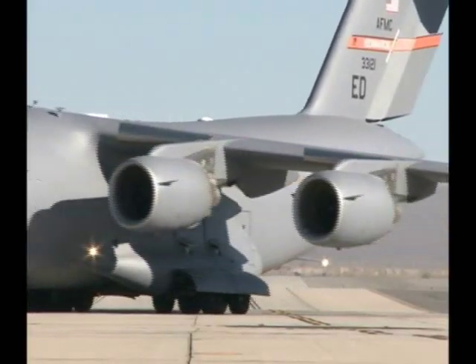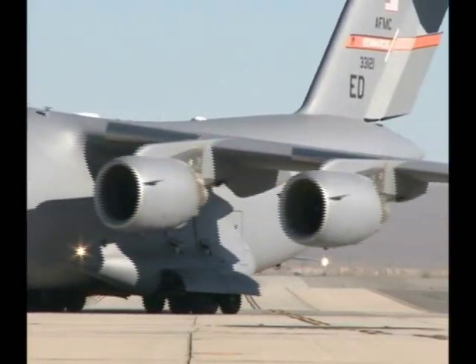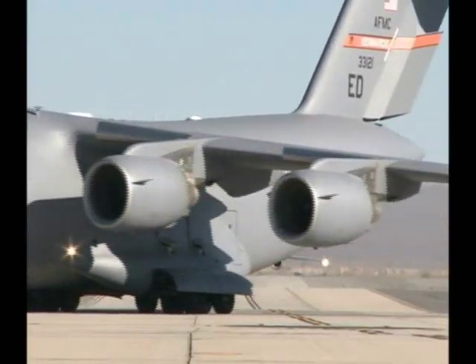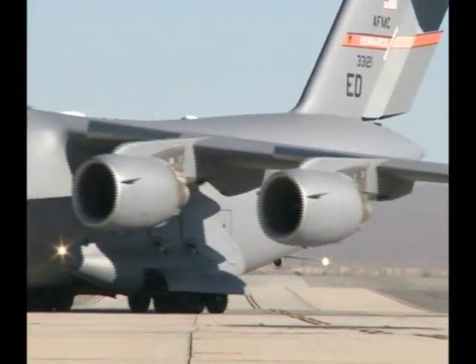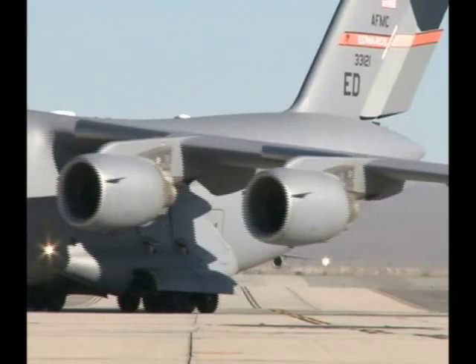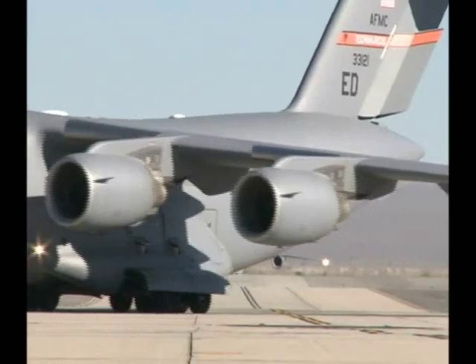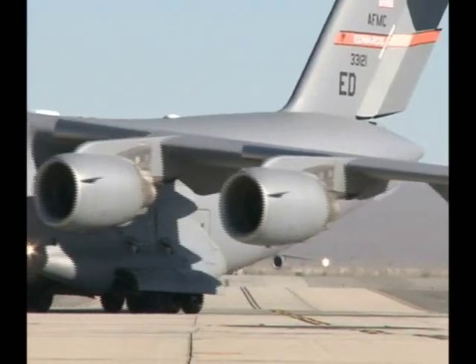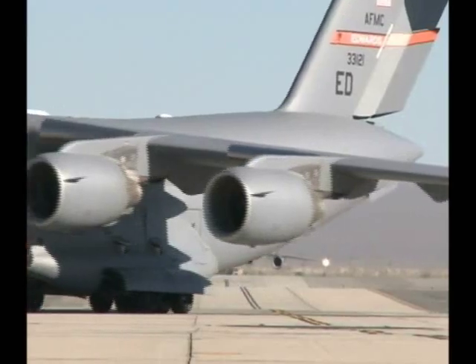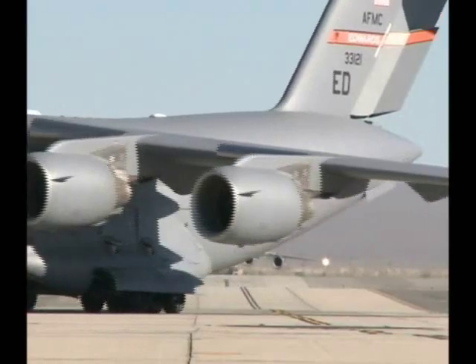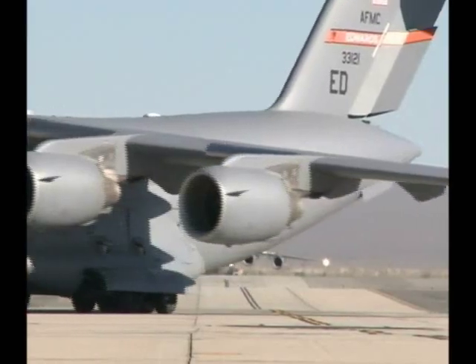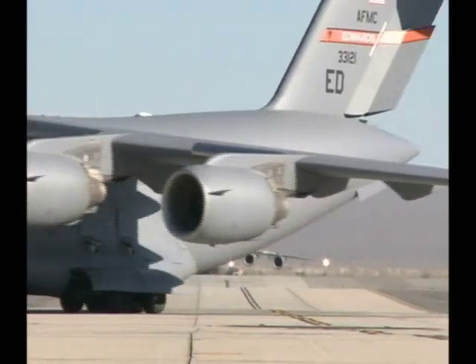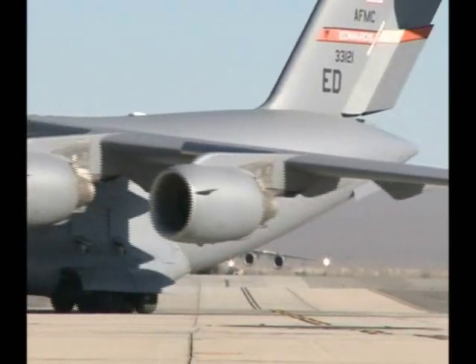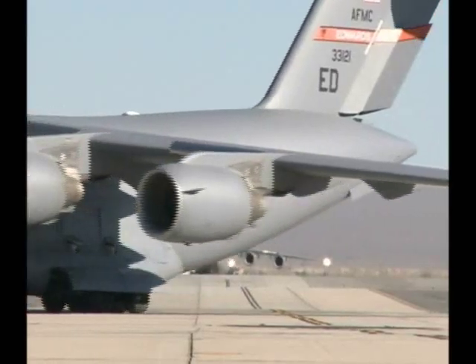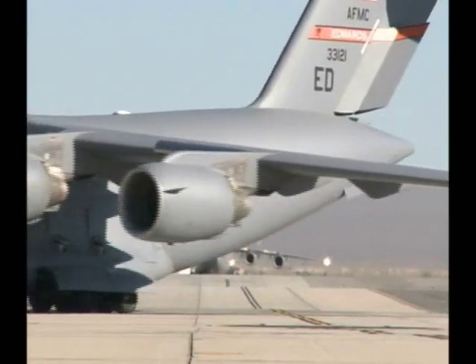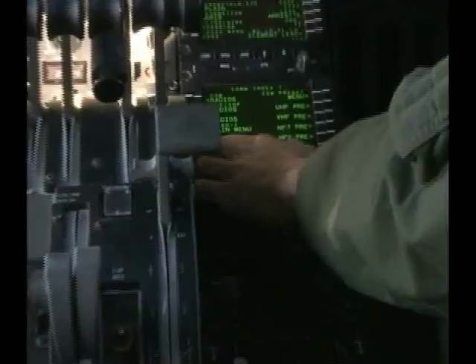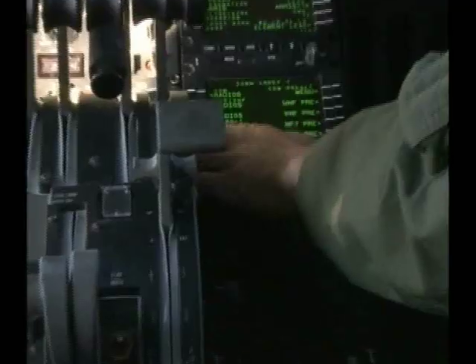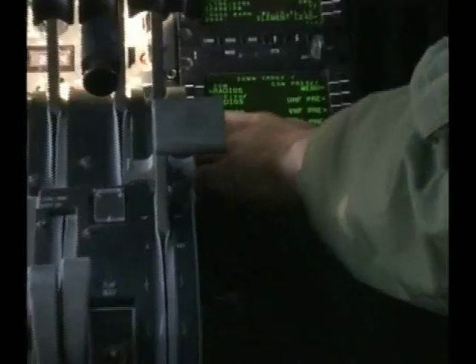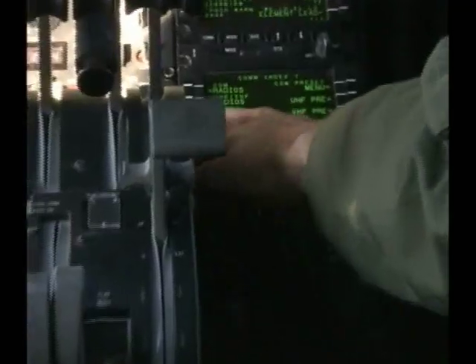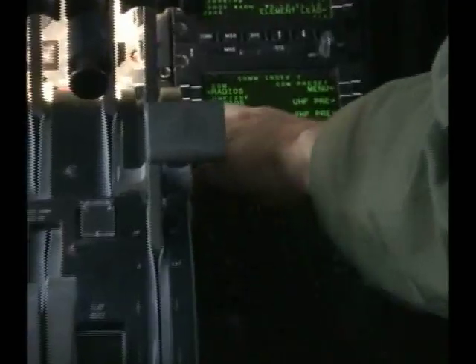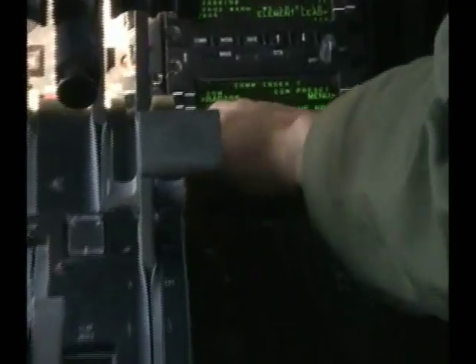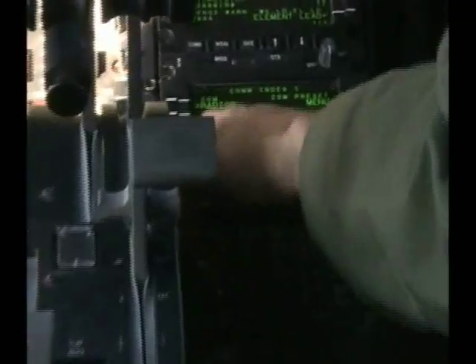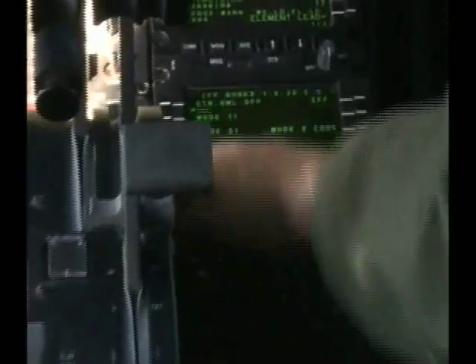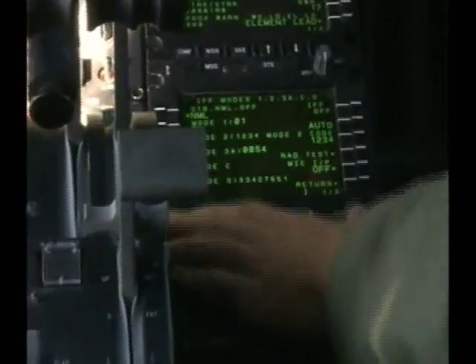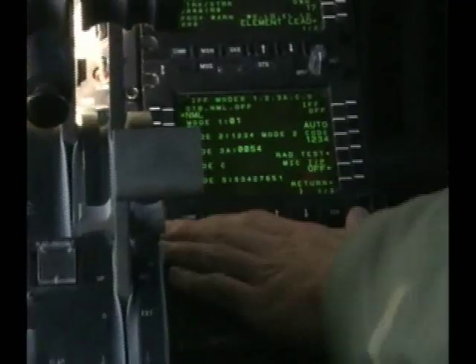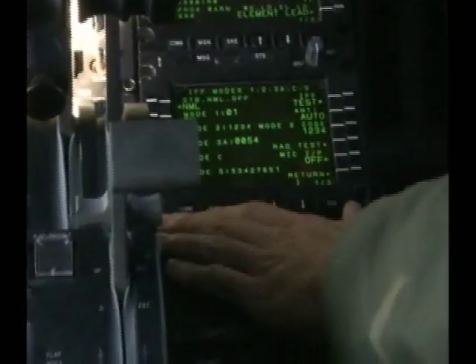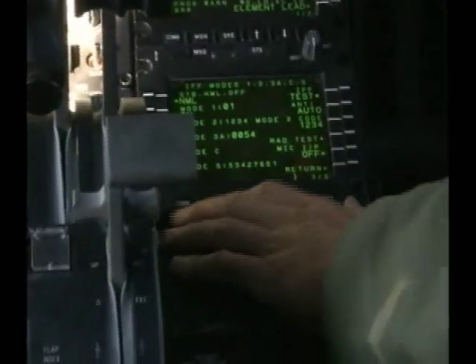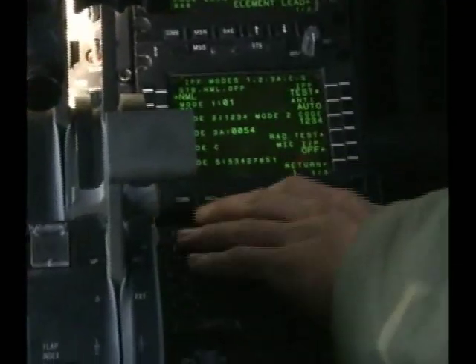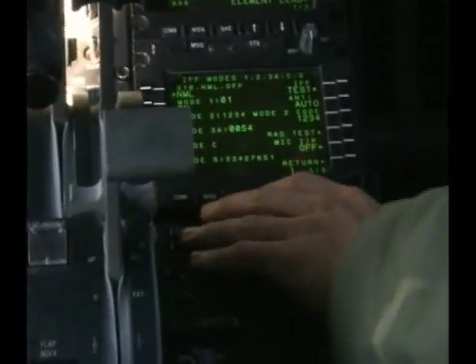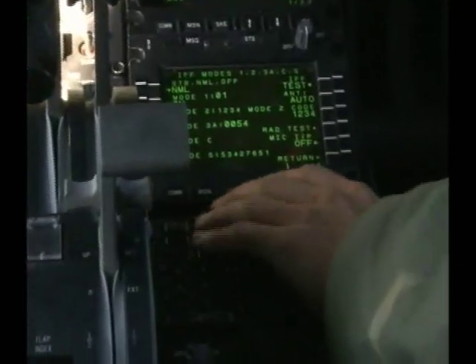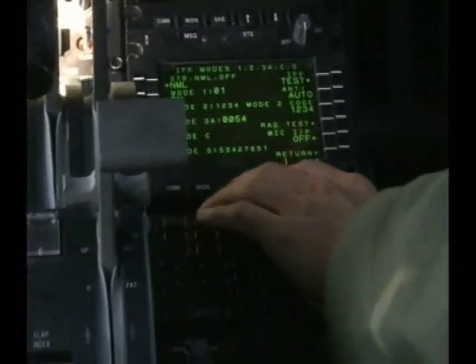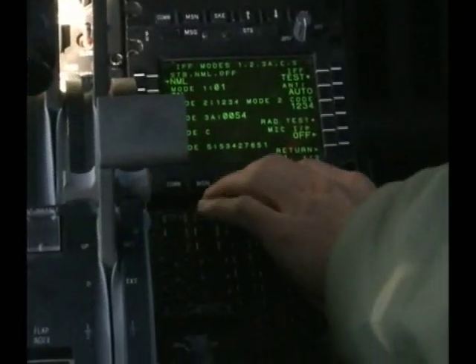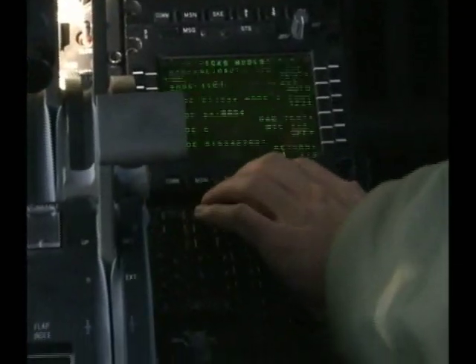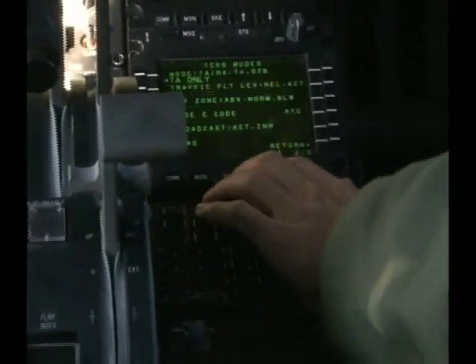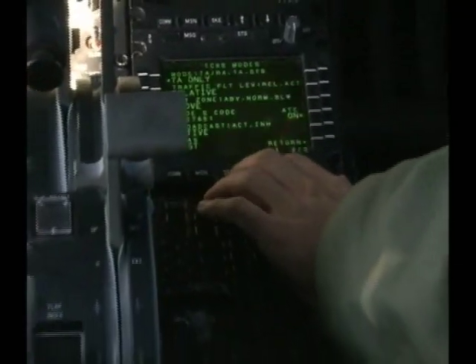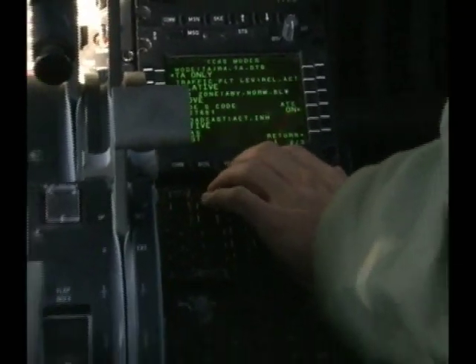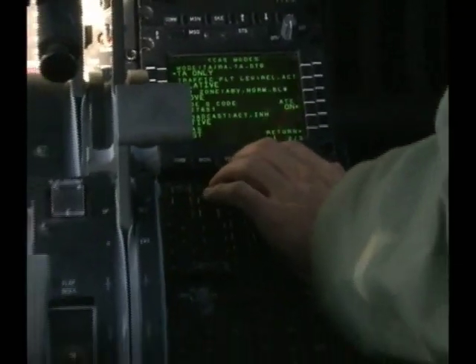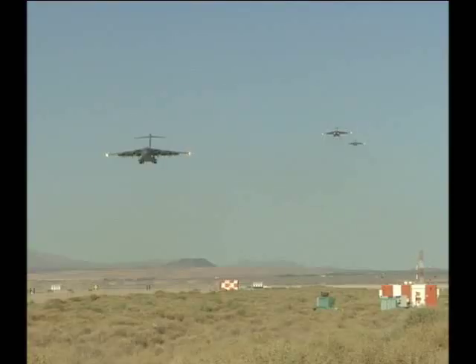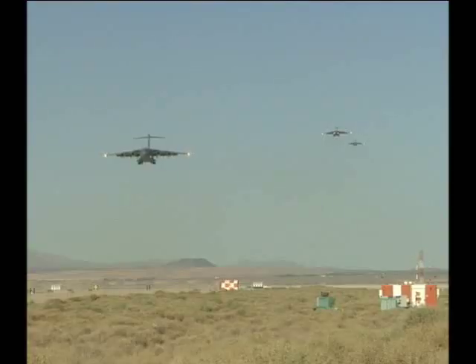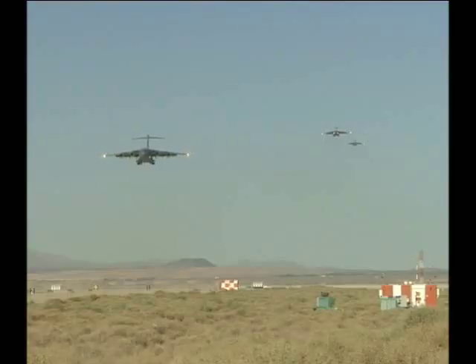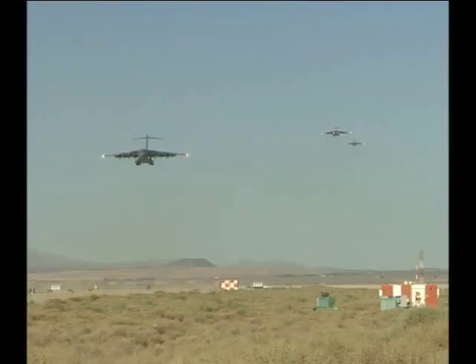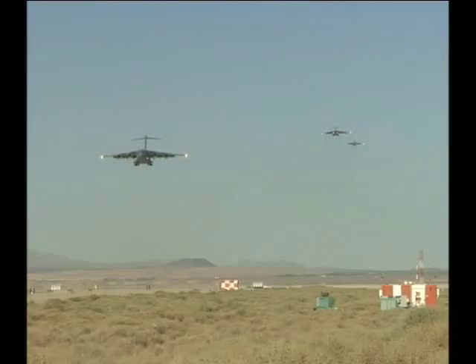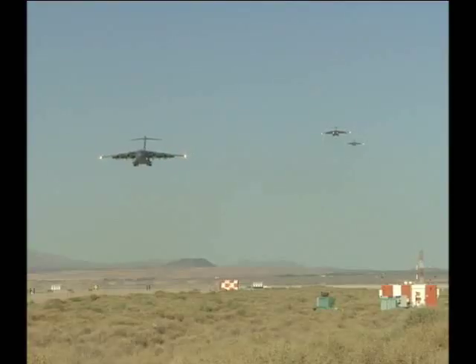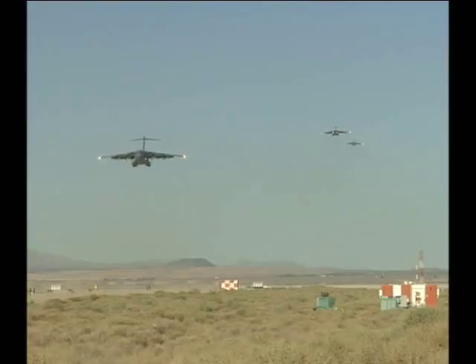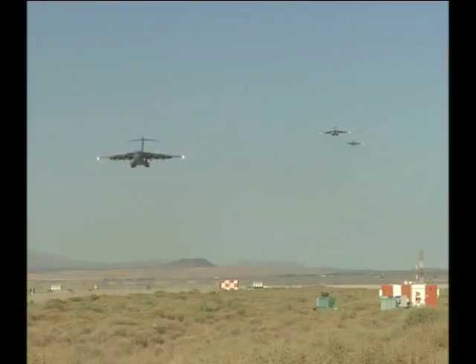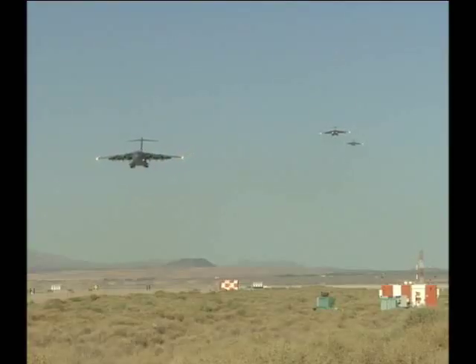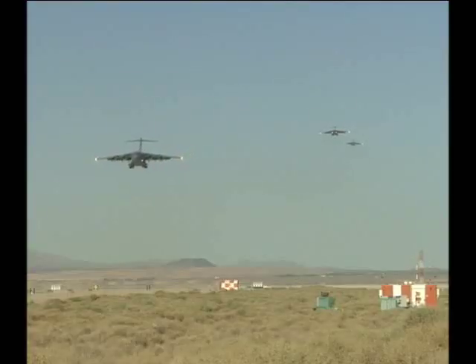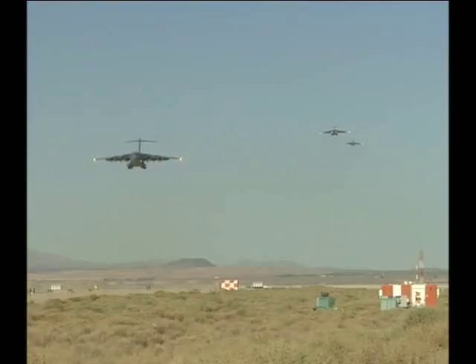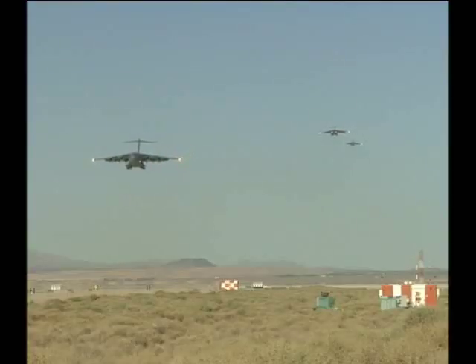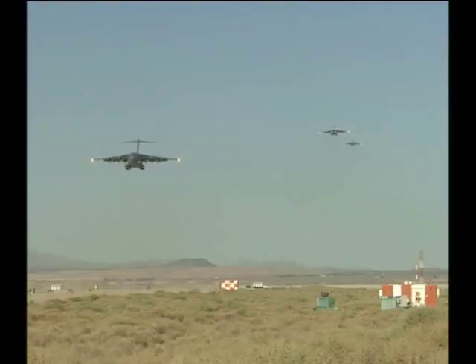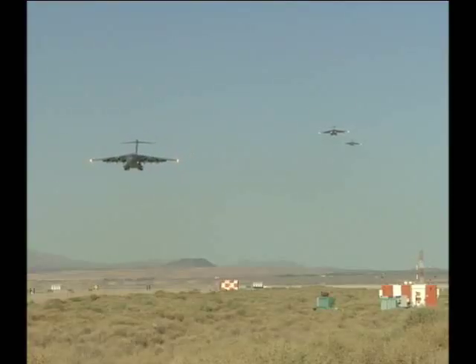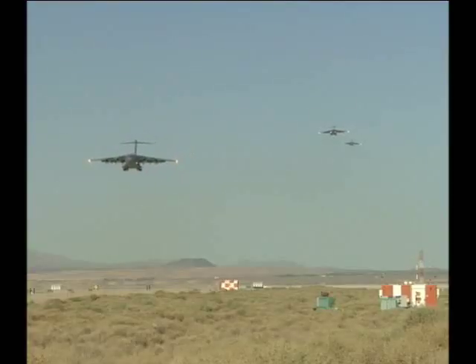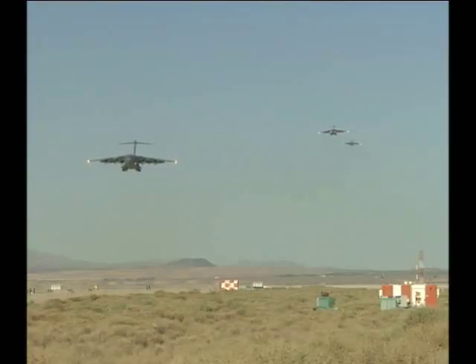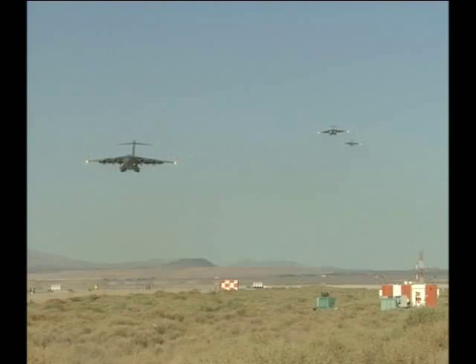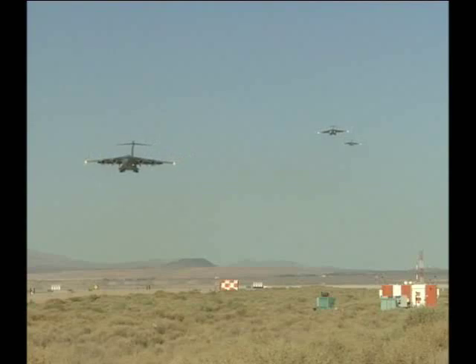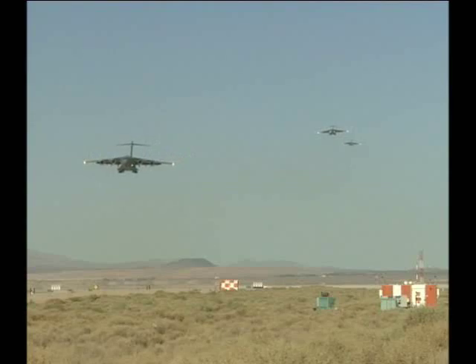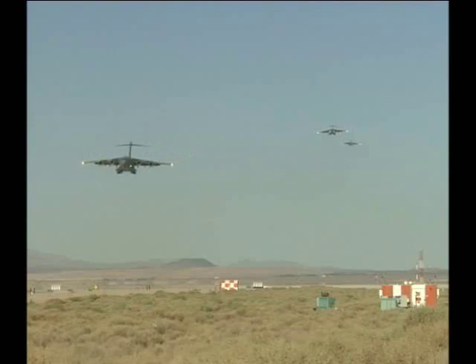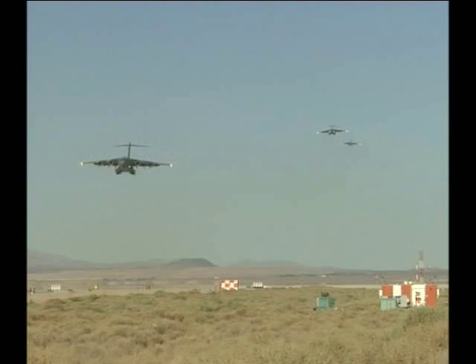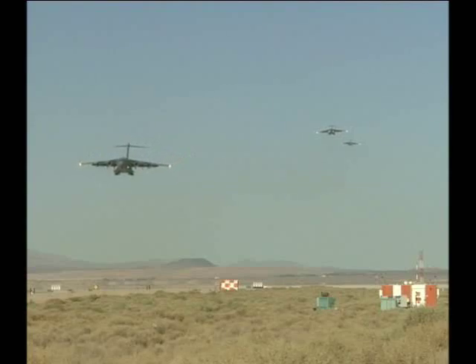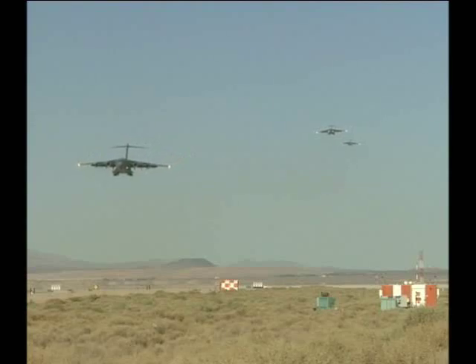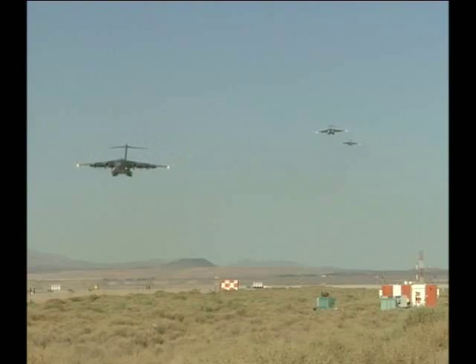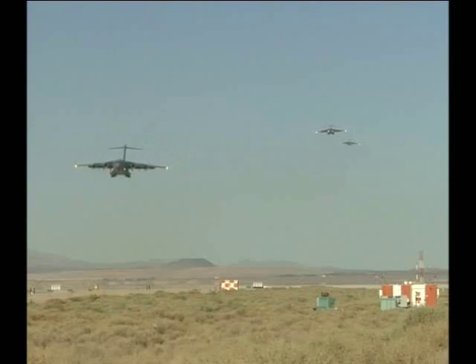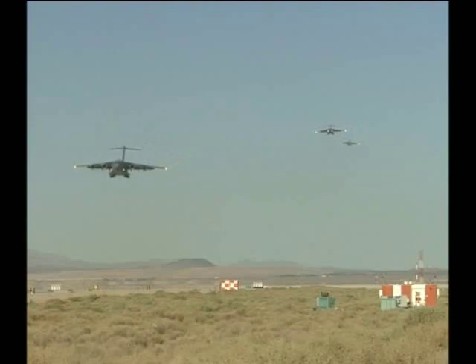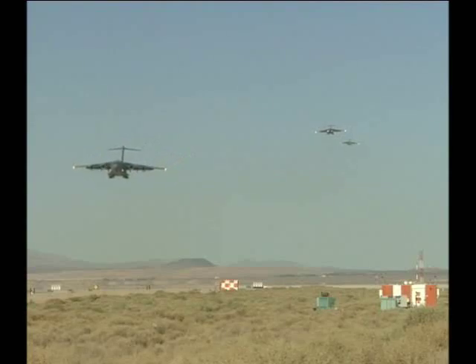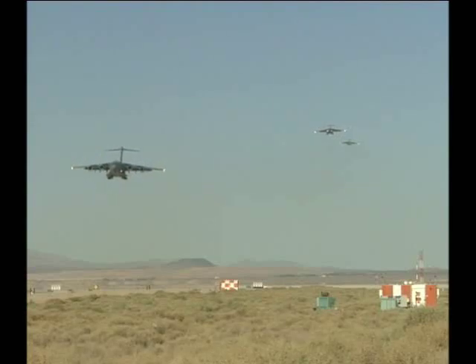The formation flight system used during the test replaced an older system which restricted the cargo plane from flying in certain weather.